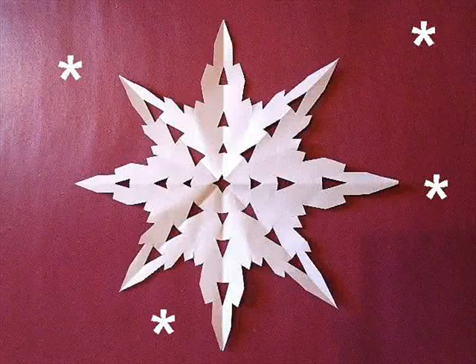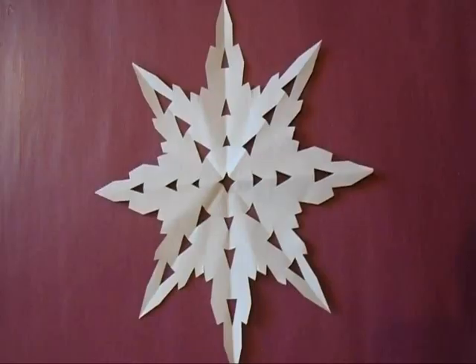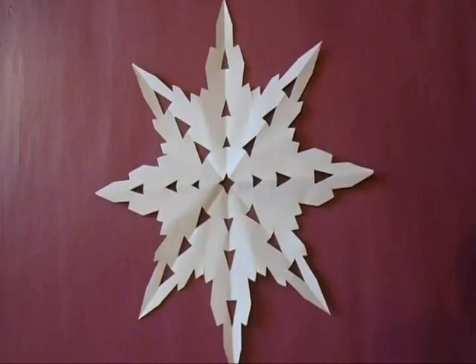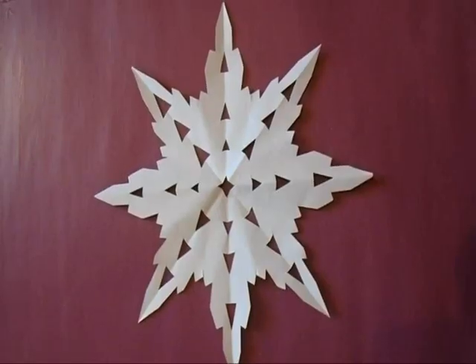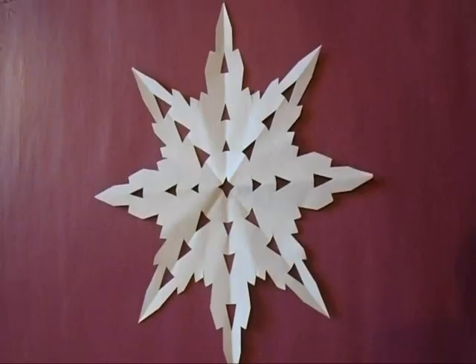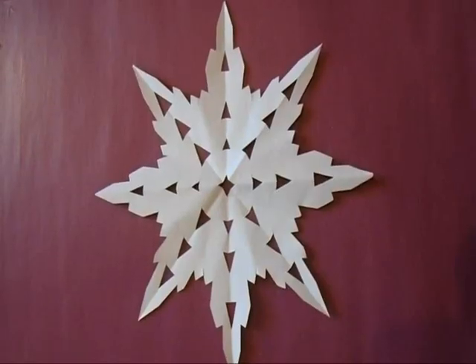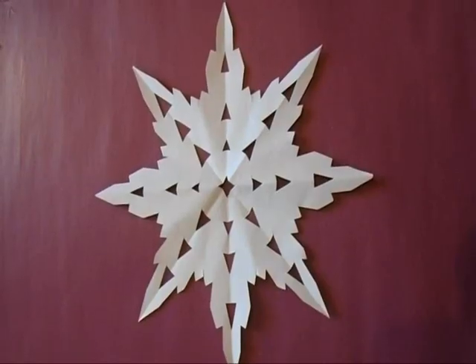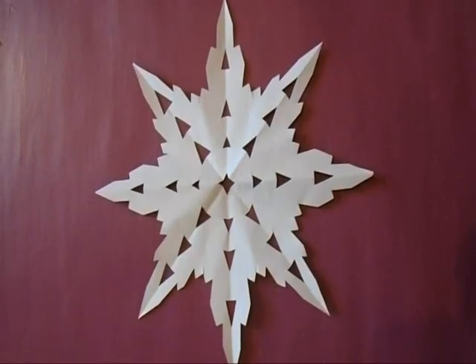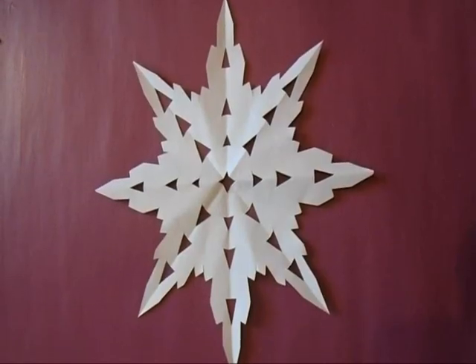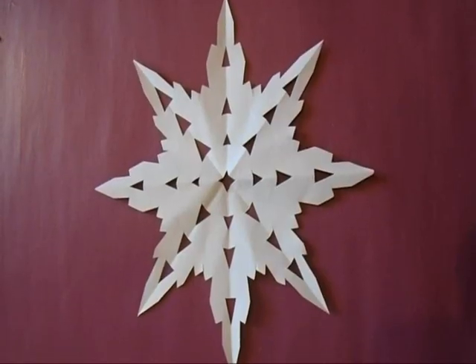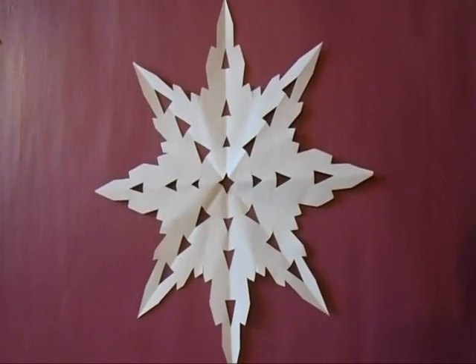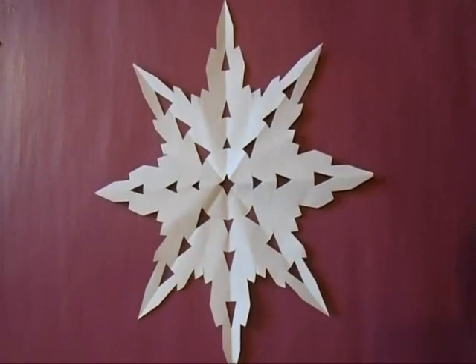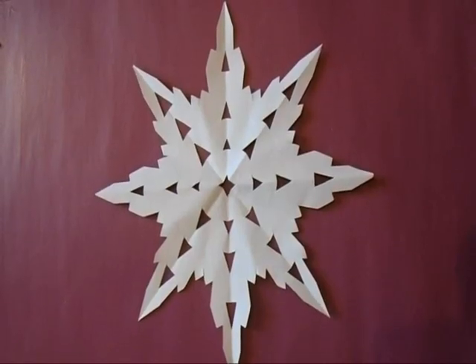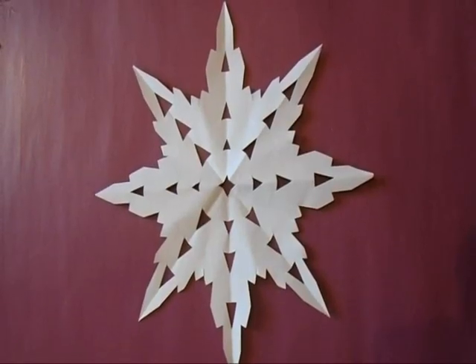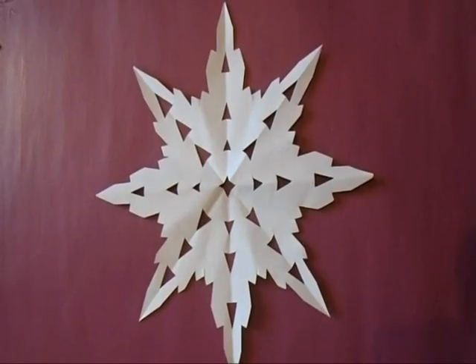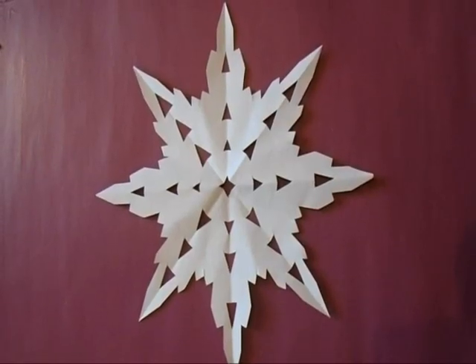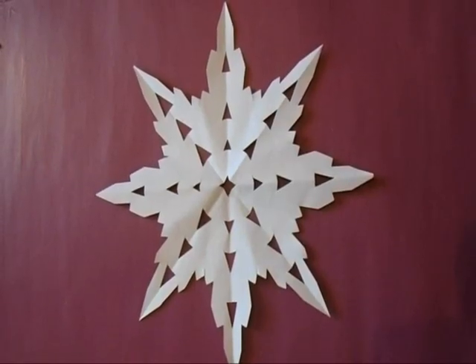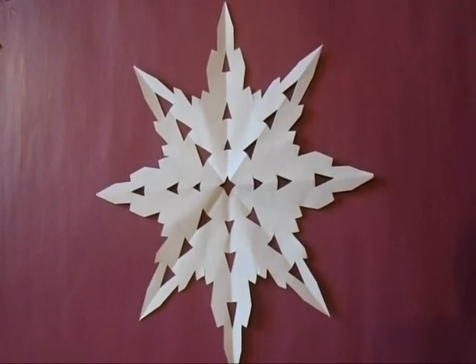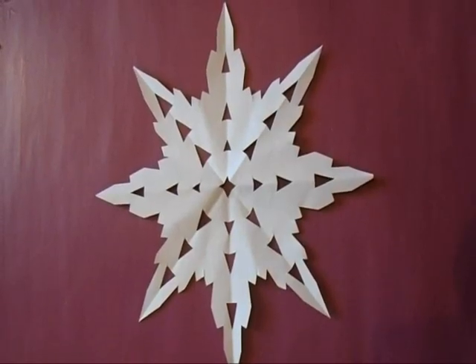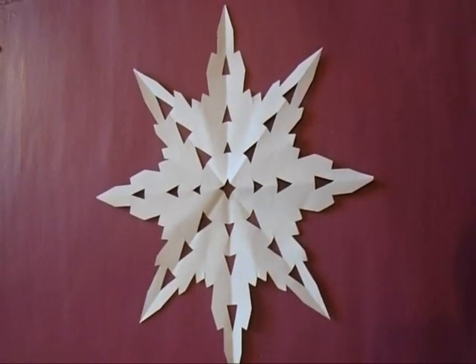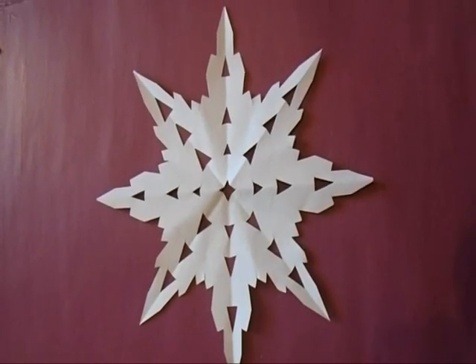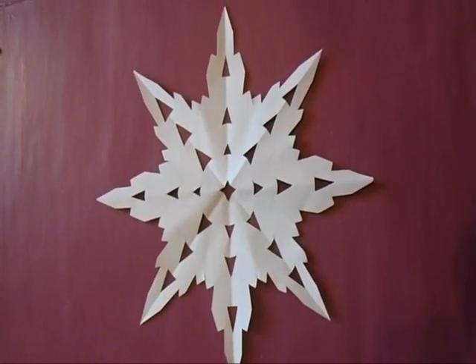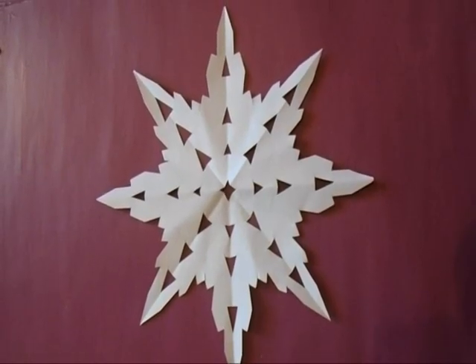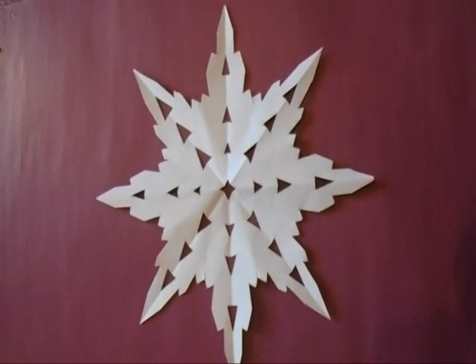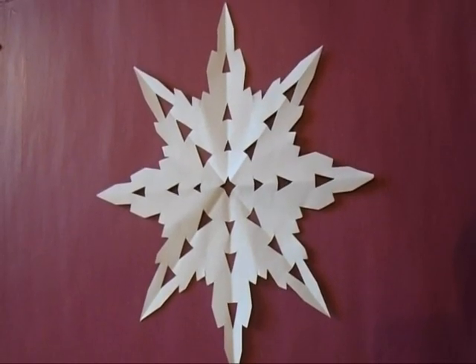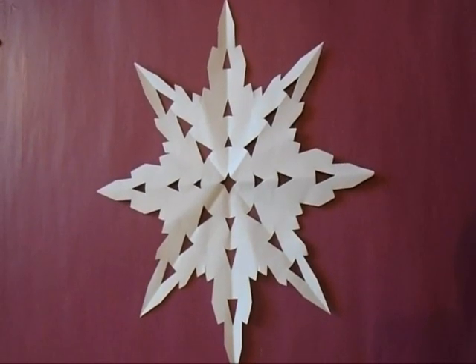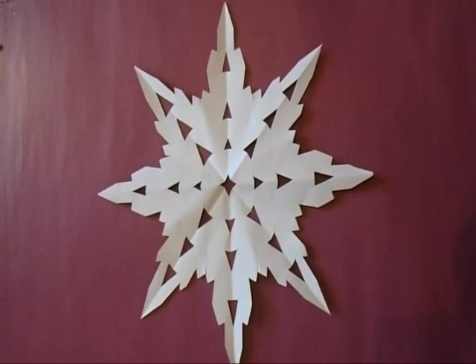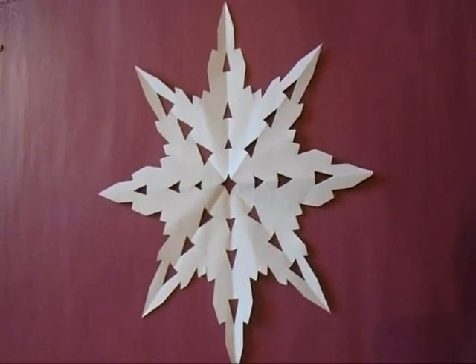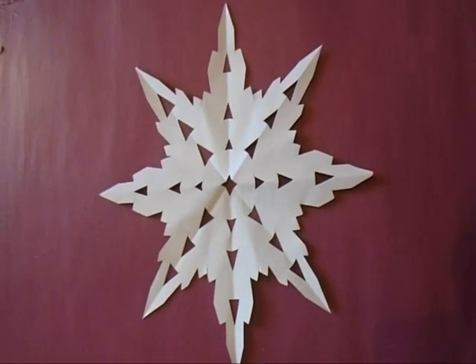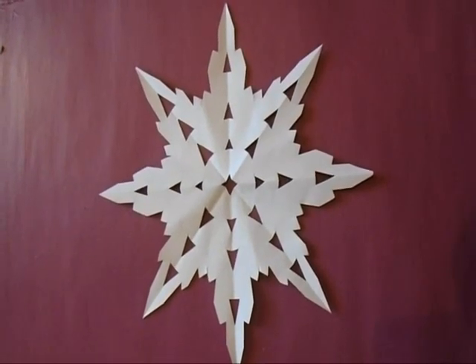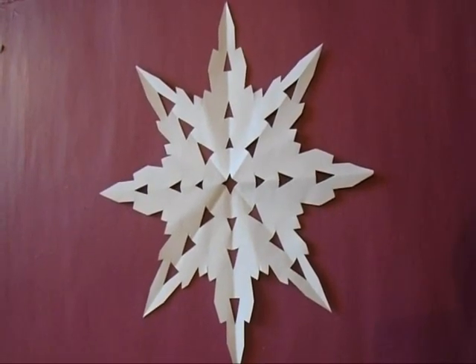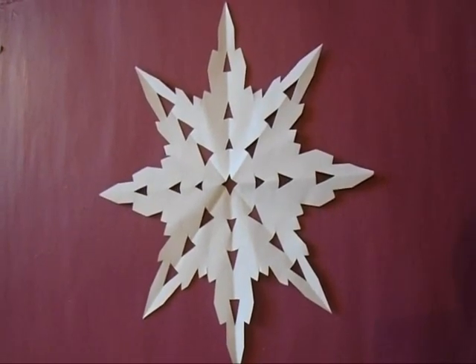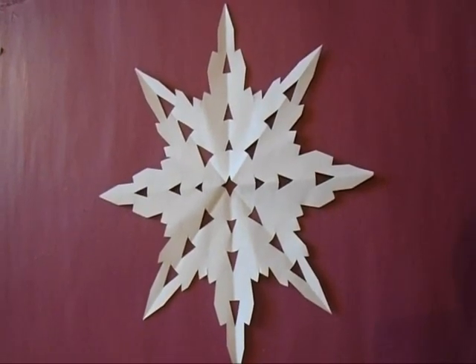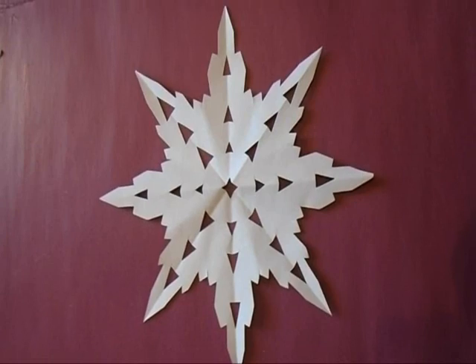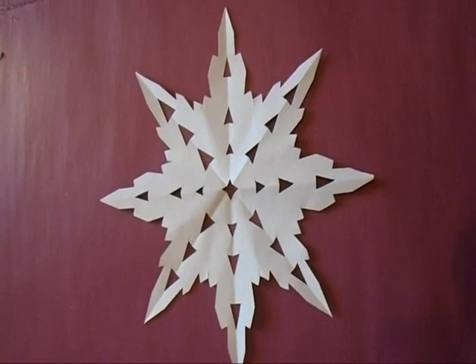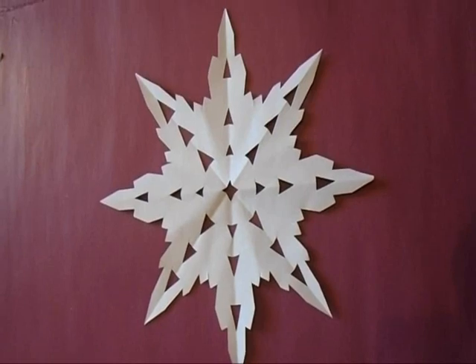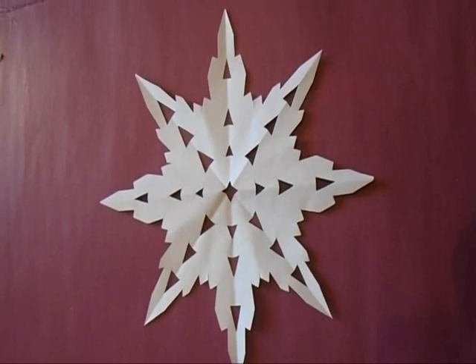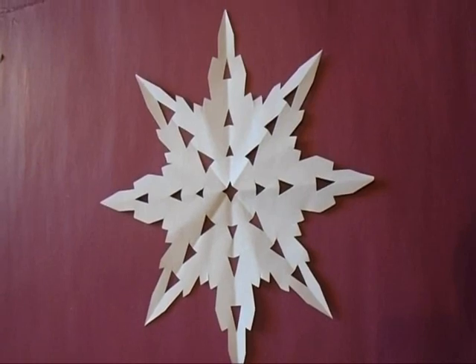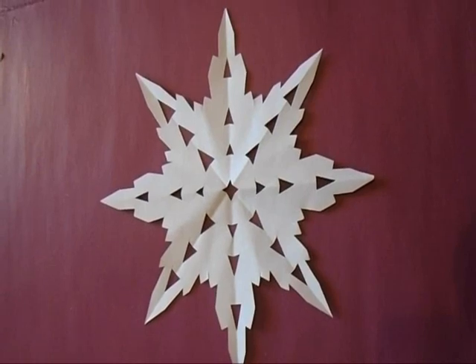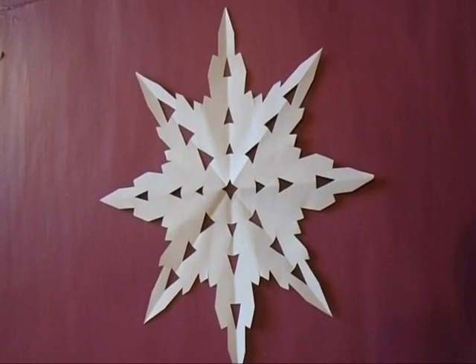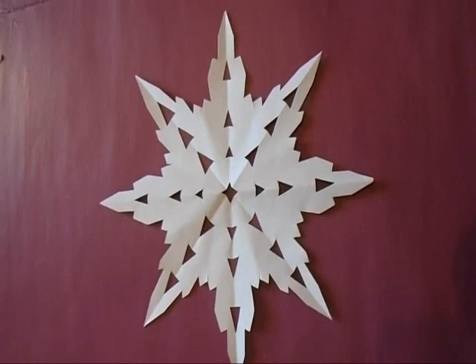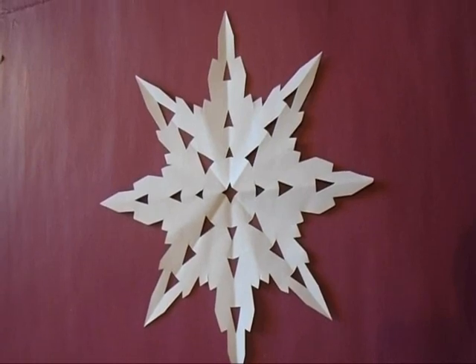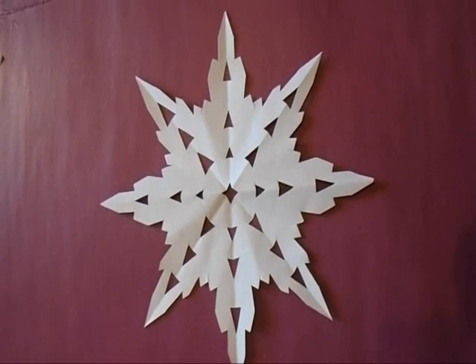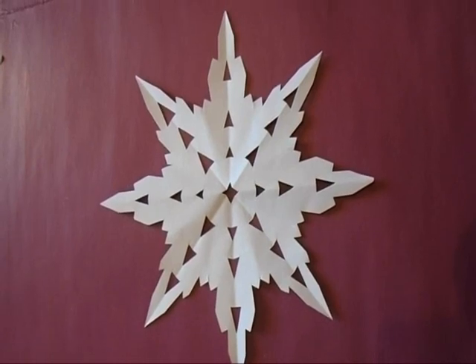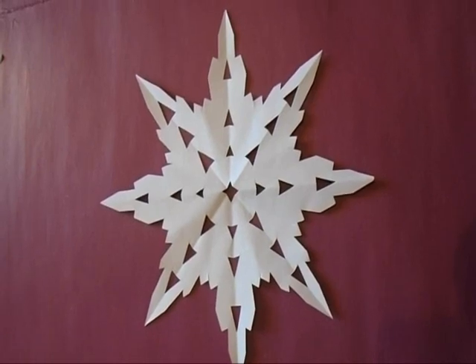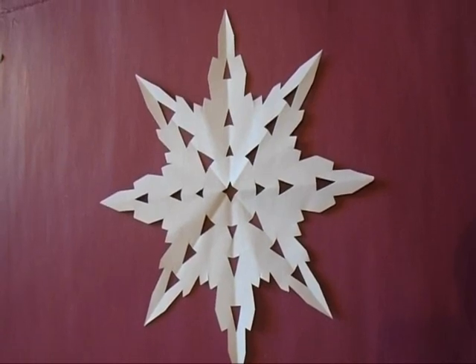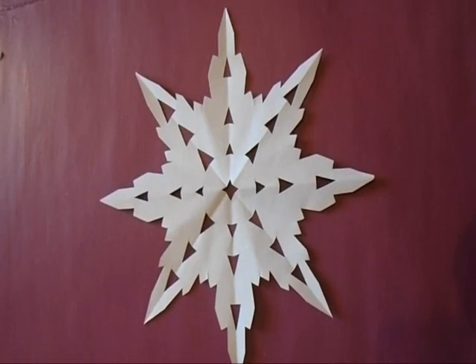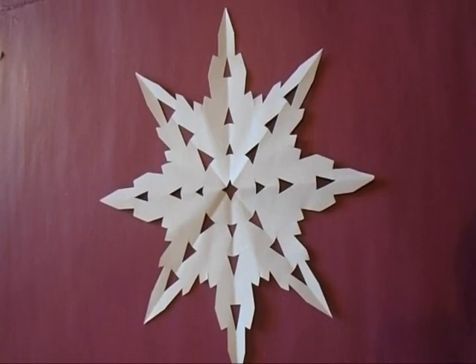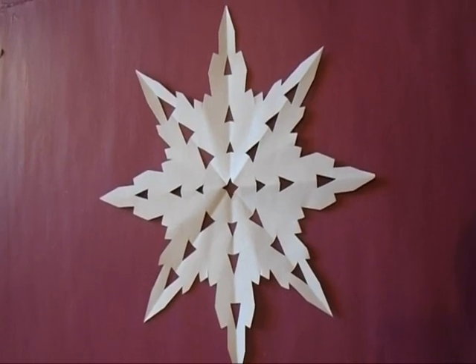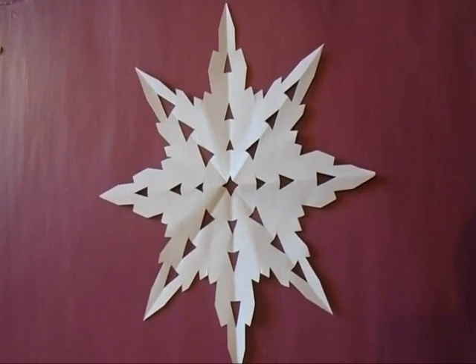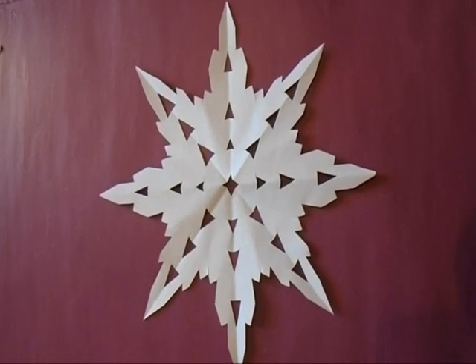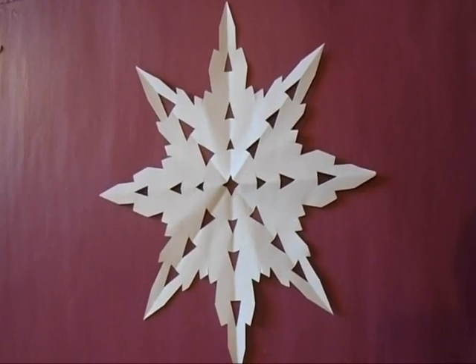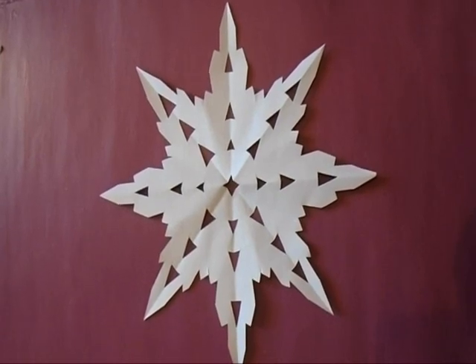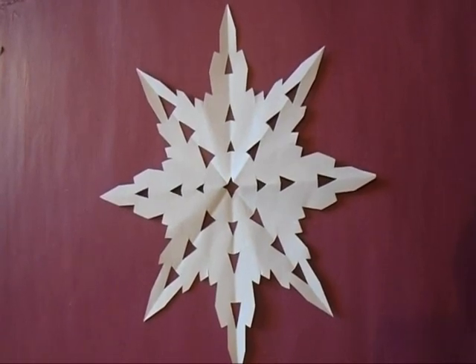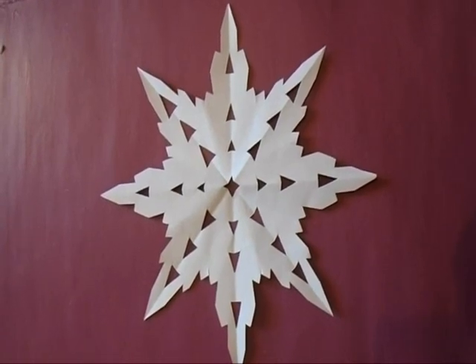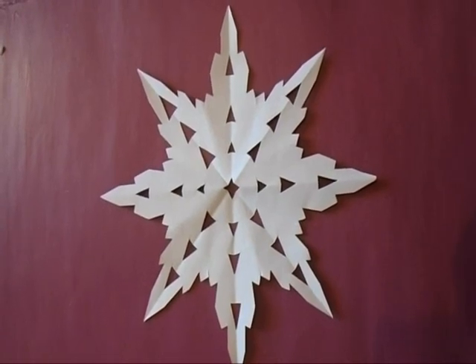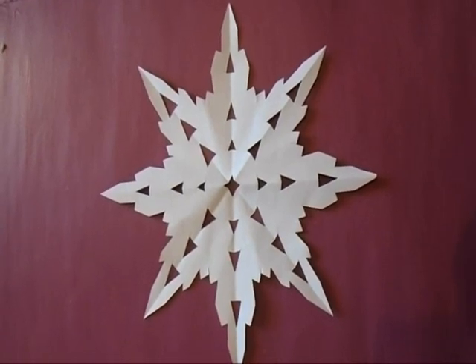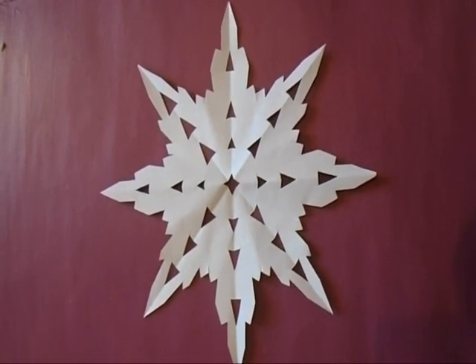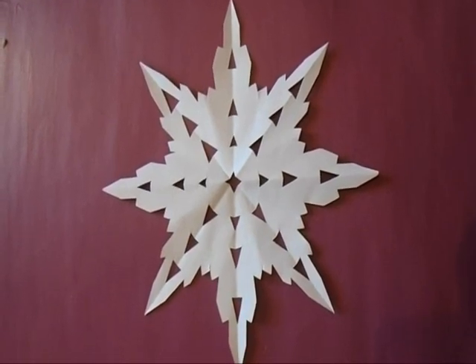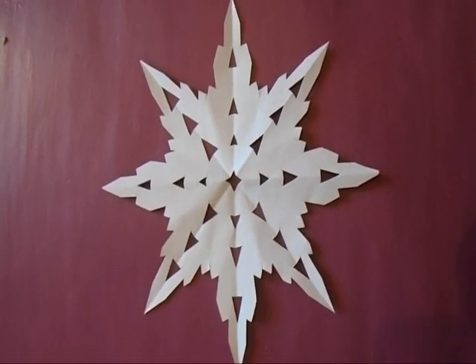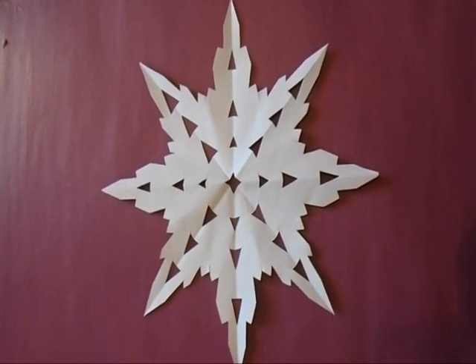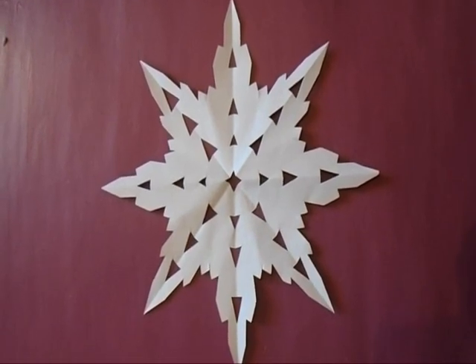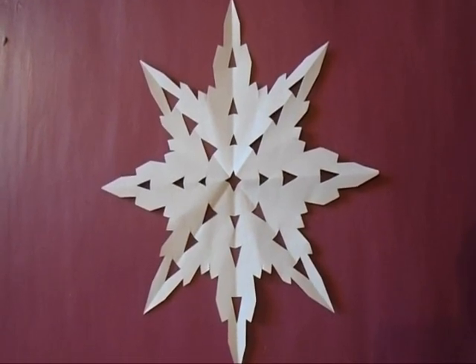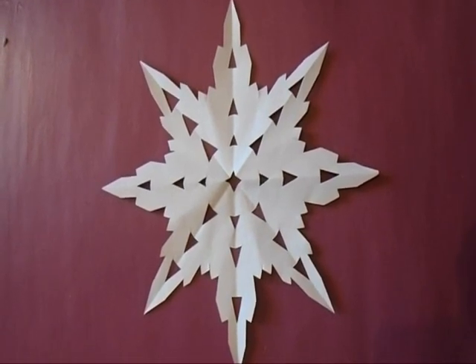Hi everyone, this is Emma. Today I'm going to give you a demonstration on how to make this snowflake or star. So let's get started.